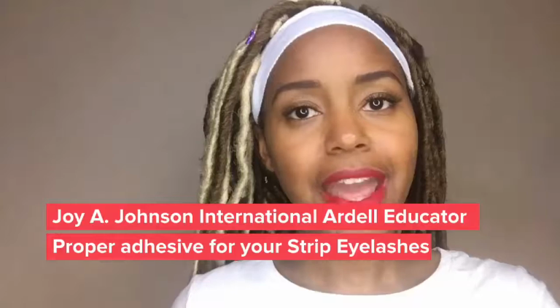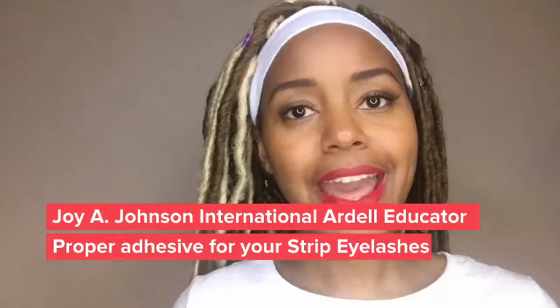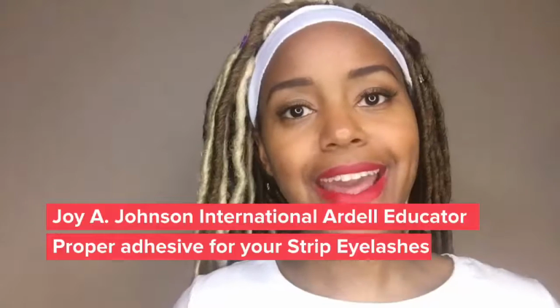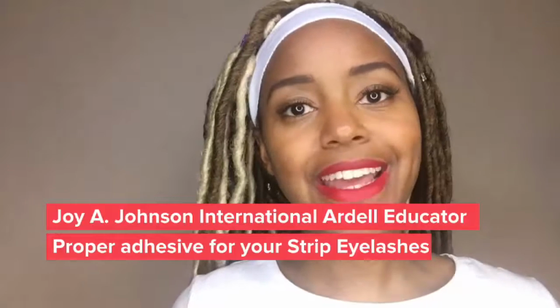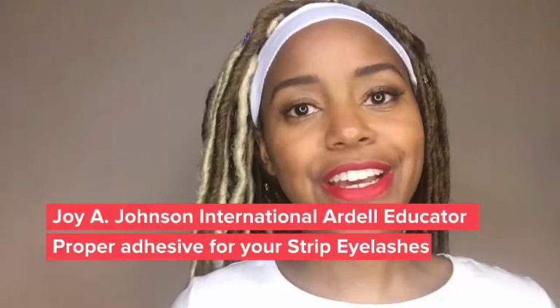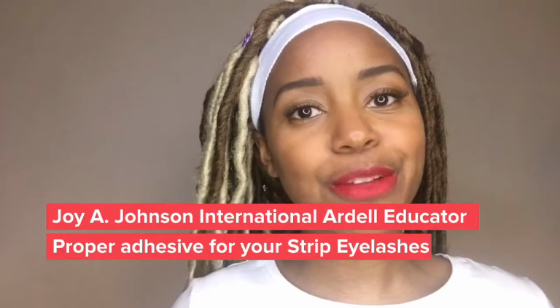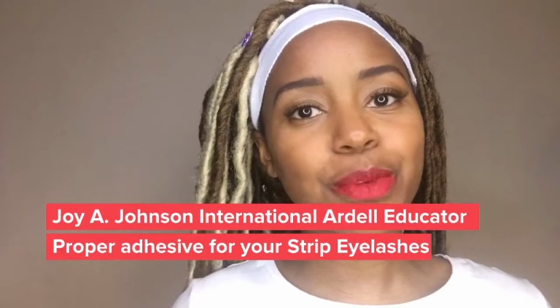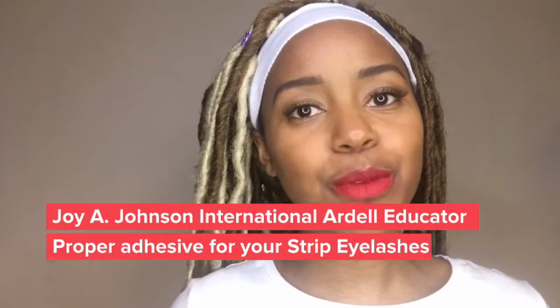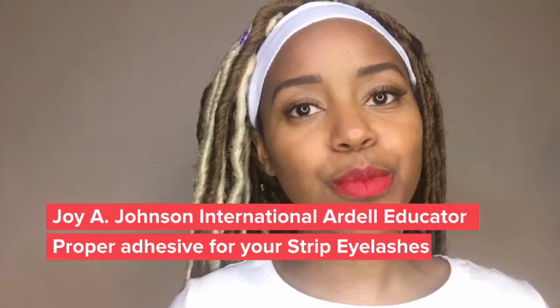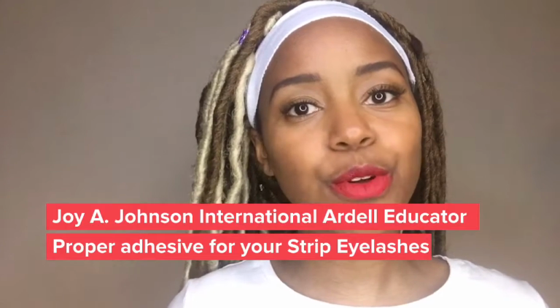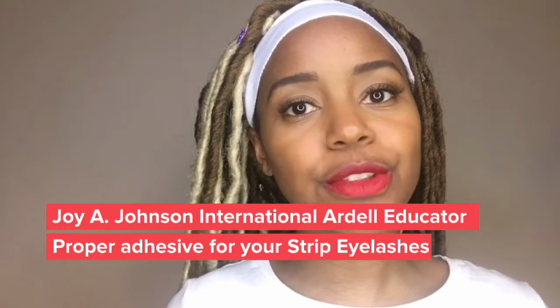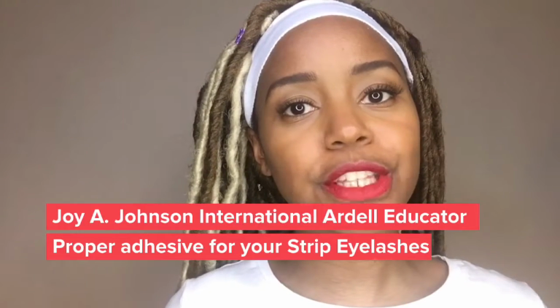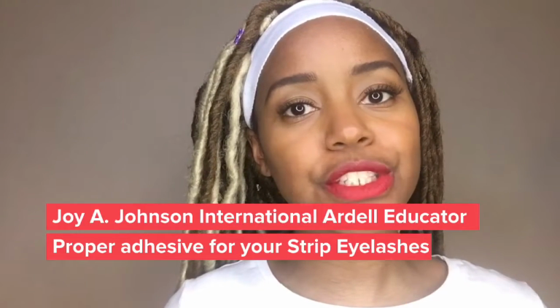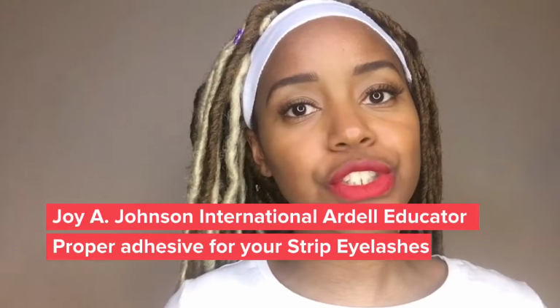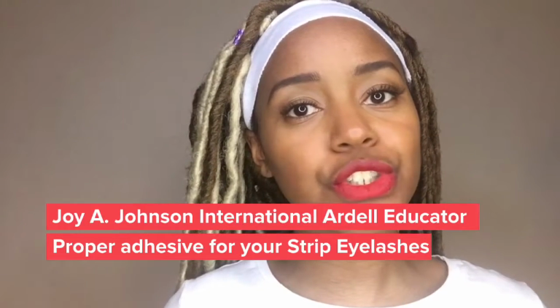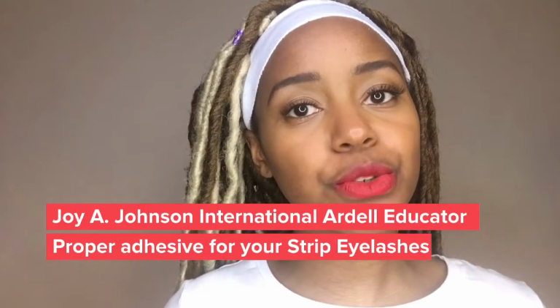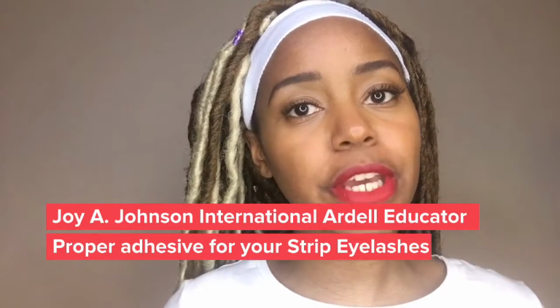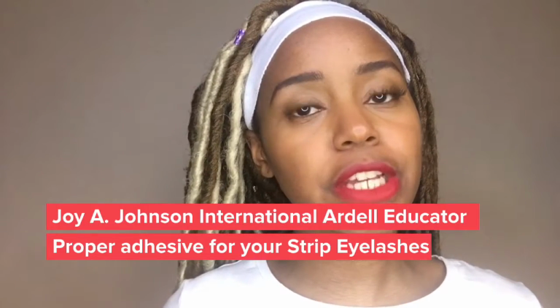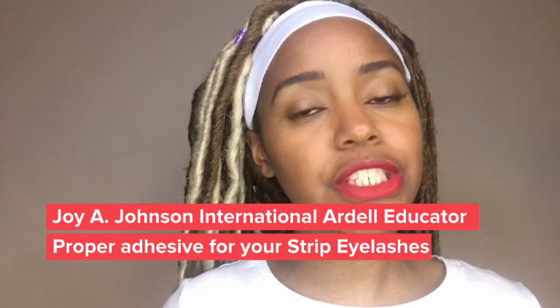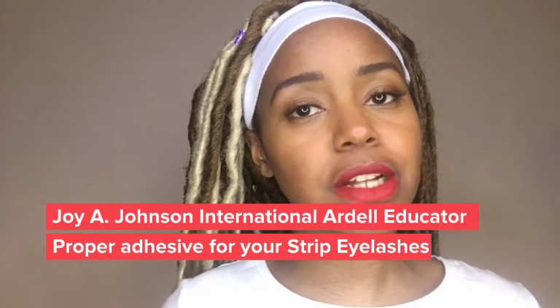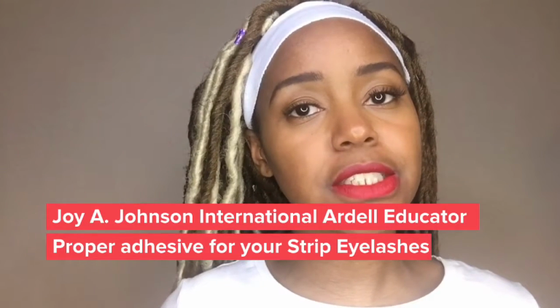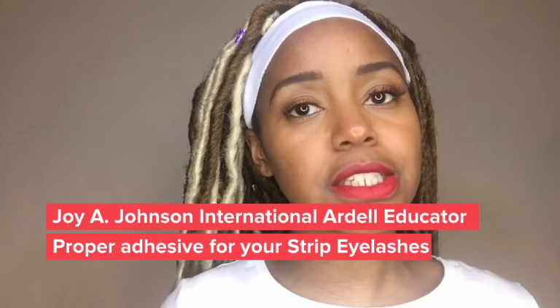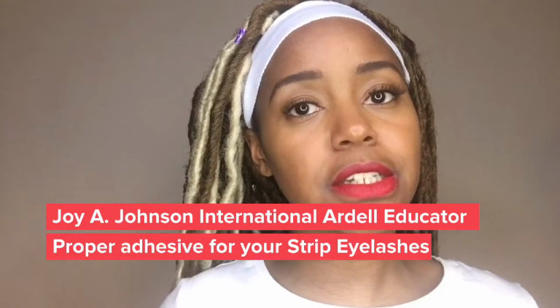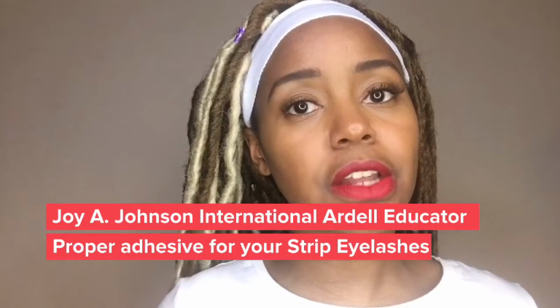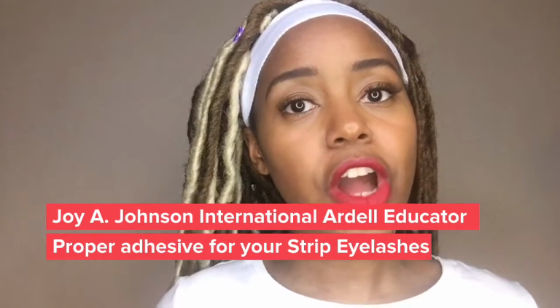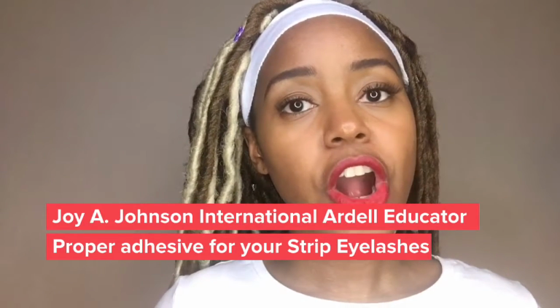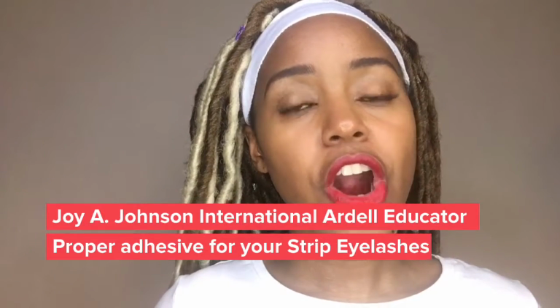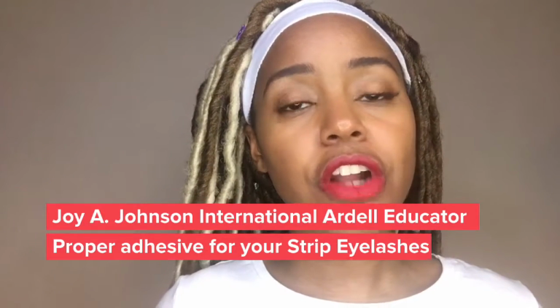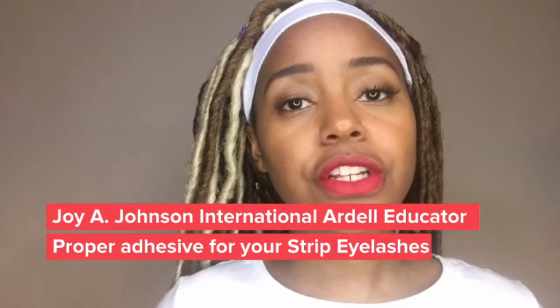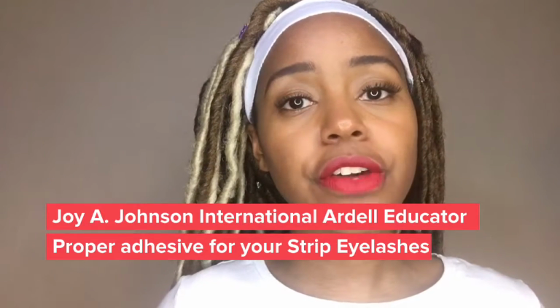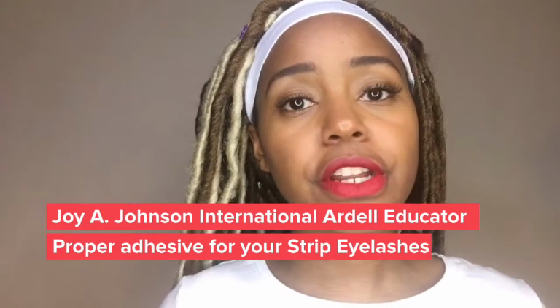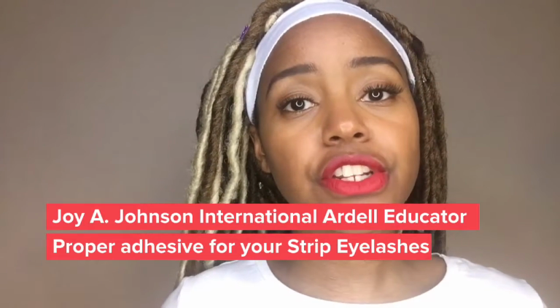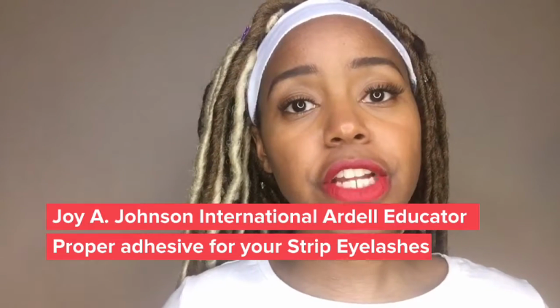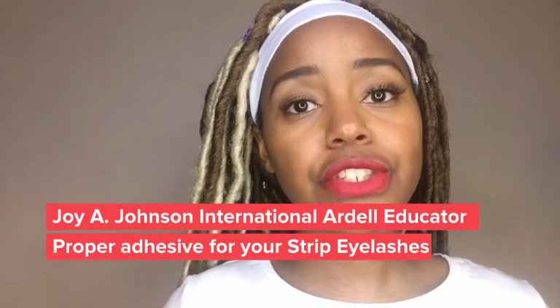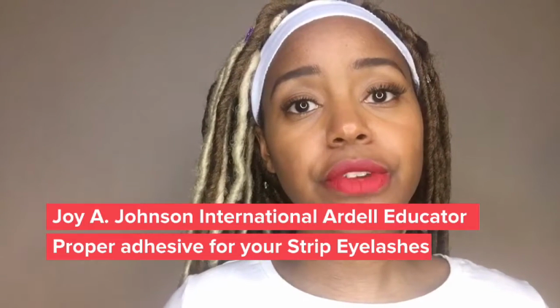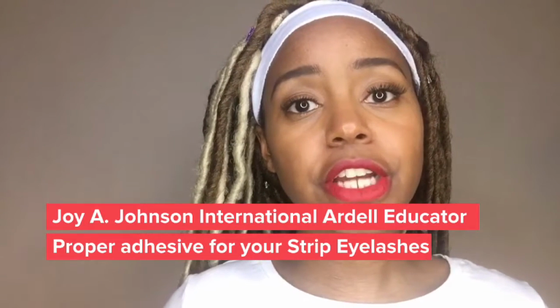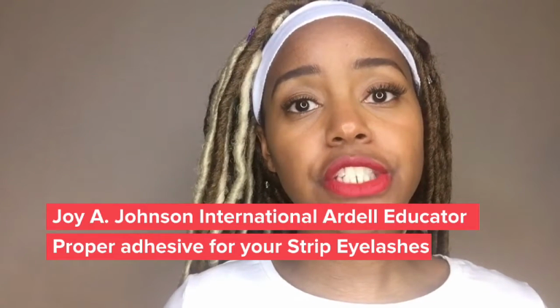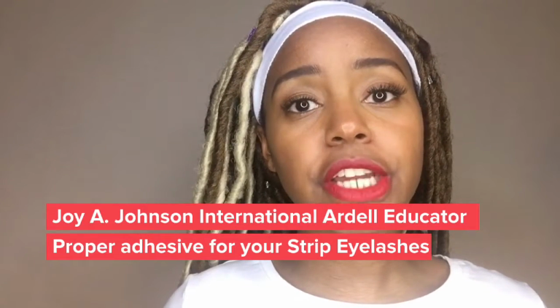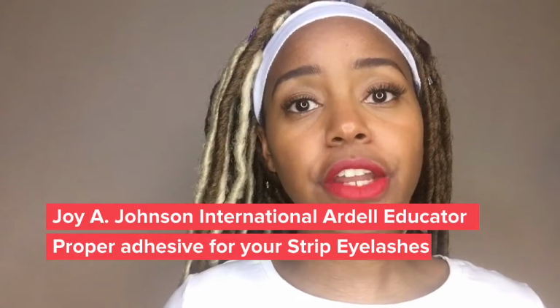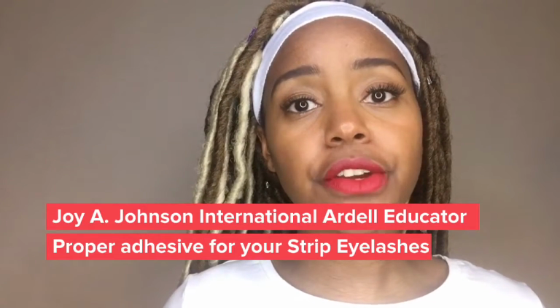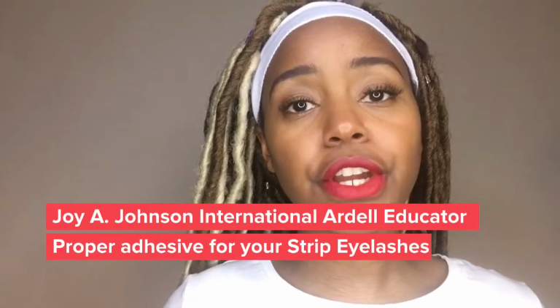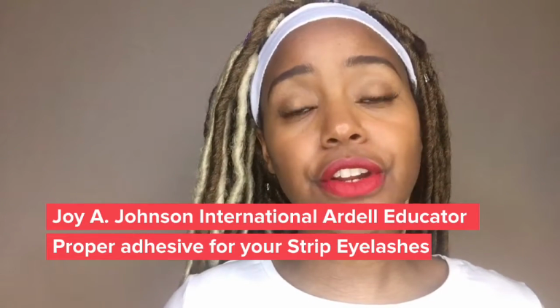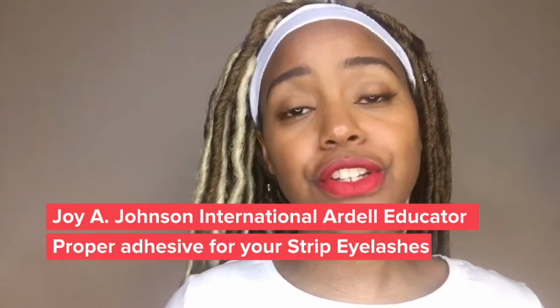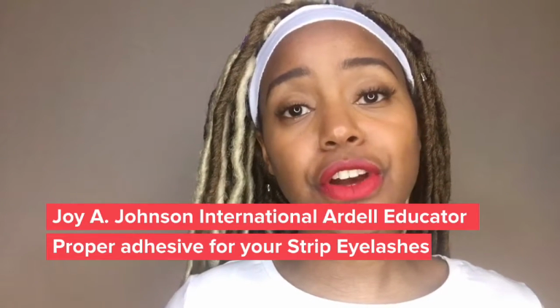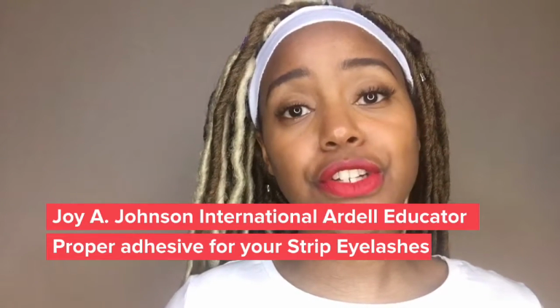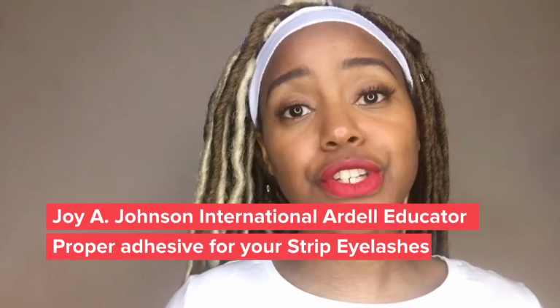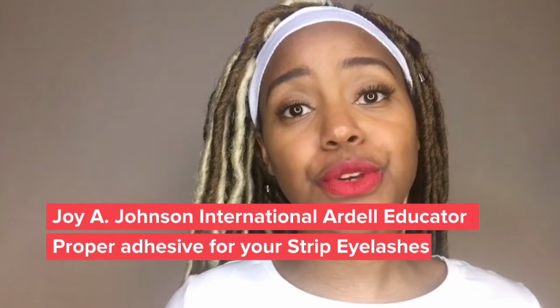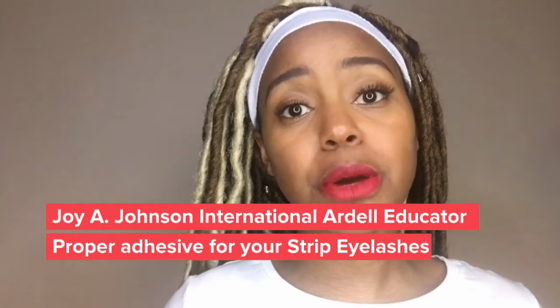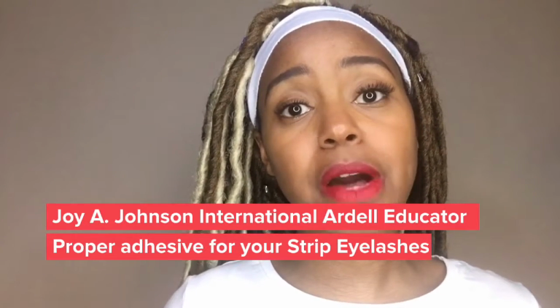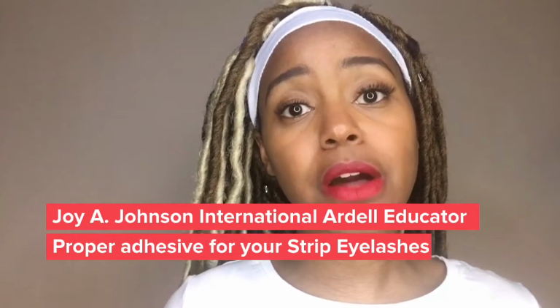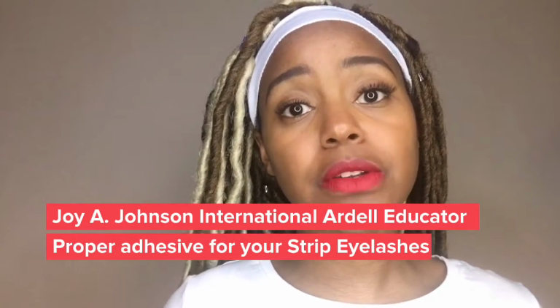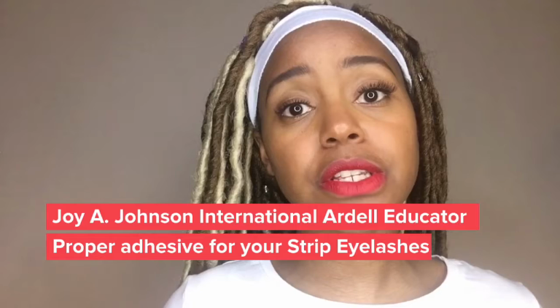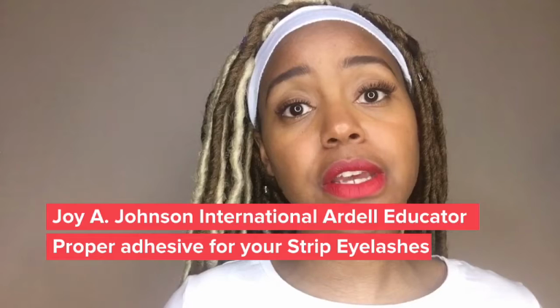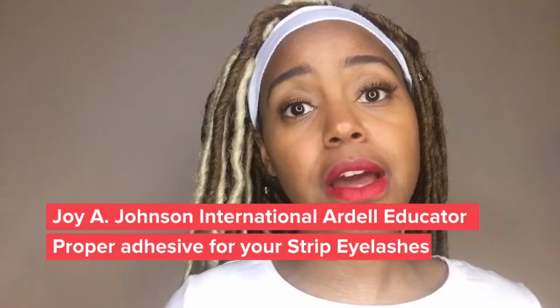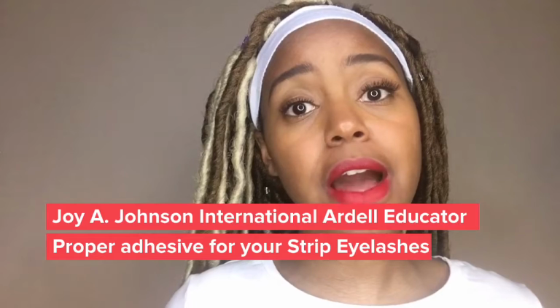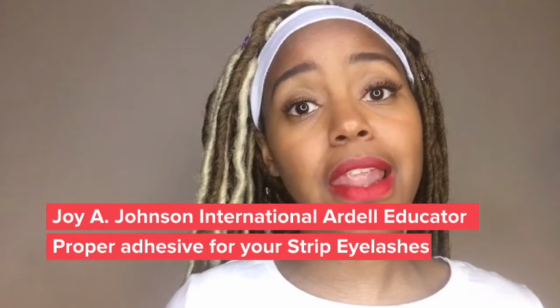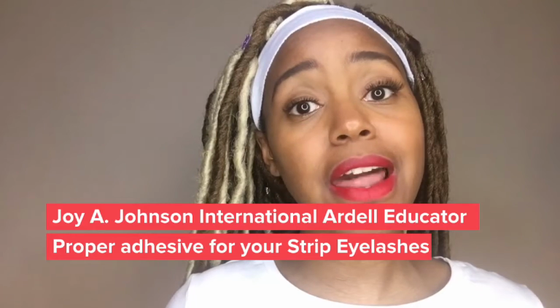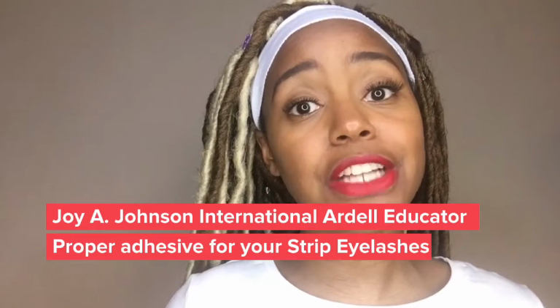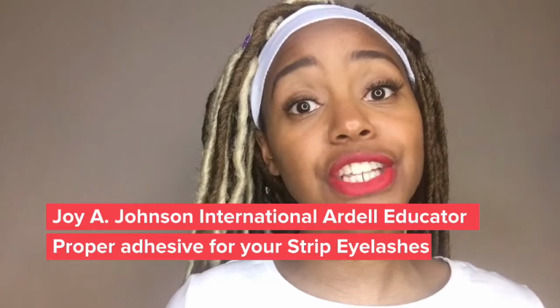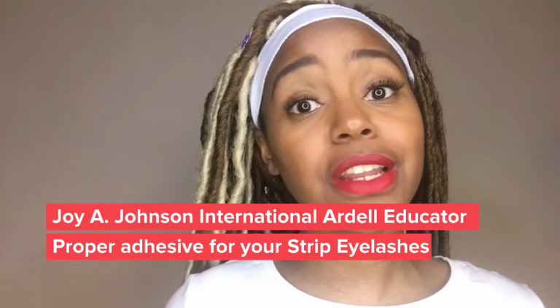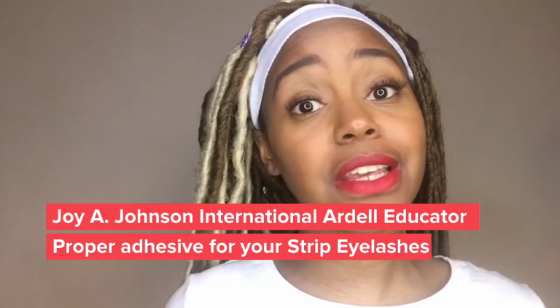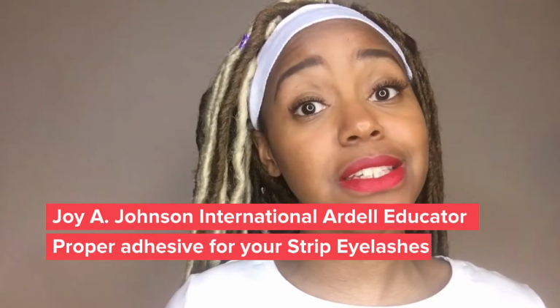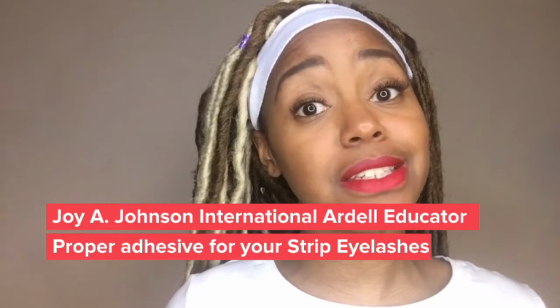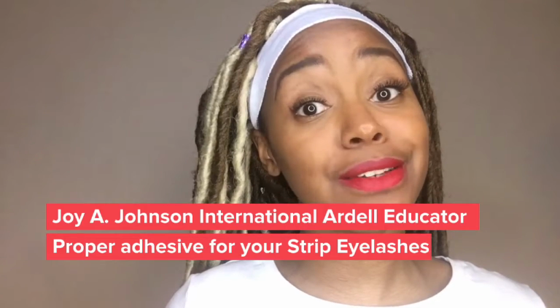Hey, good people. This is Joy A. Johnson, Ardell International Educator, here to talk to you about eyelash adhesive.